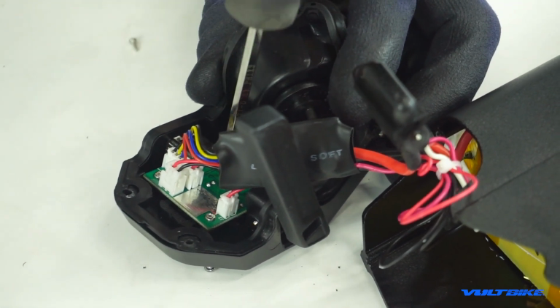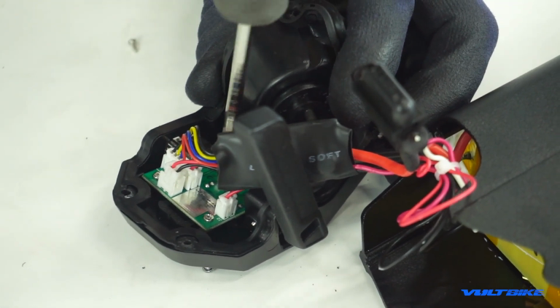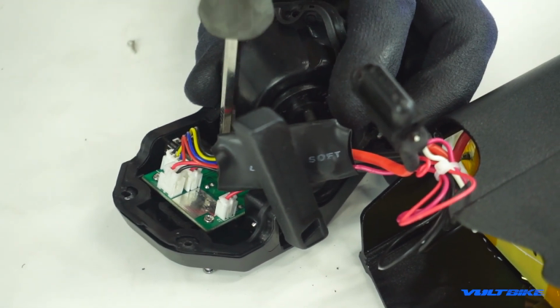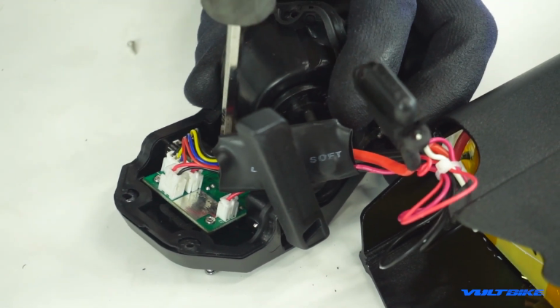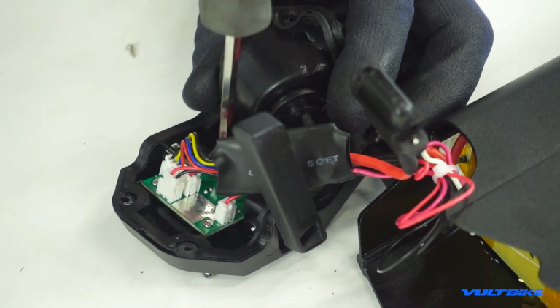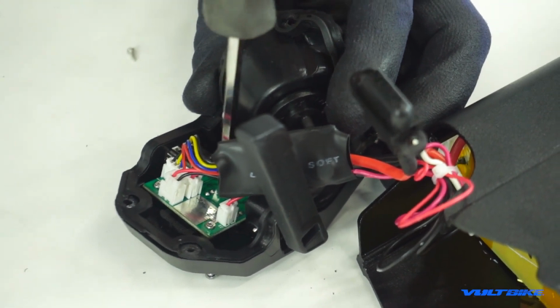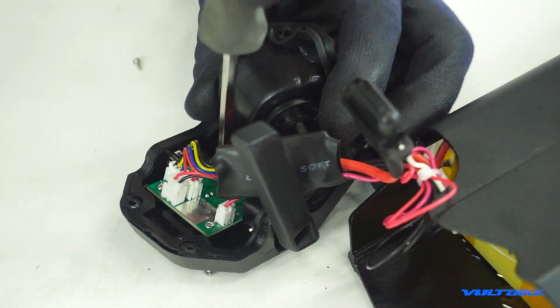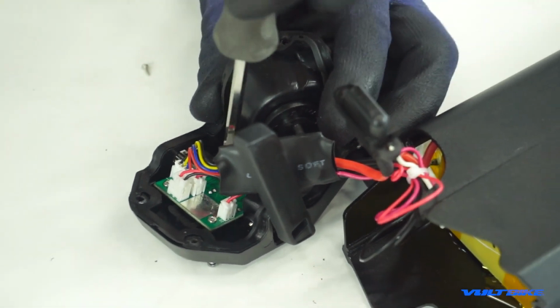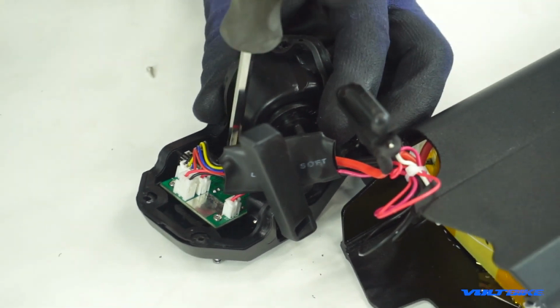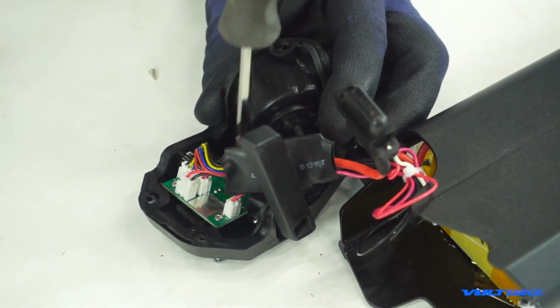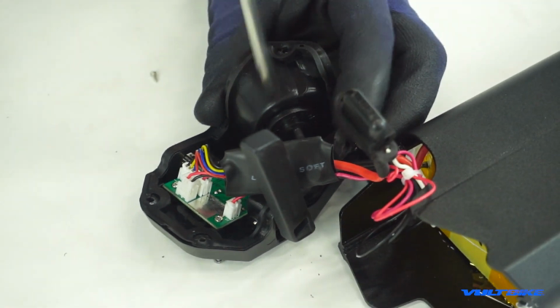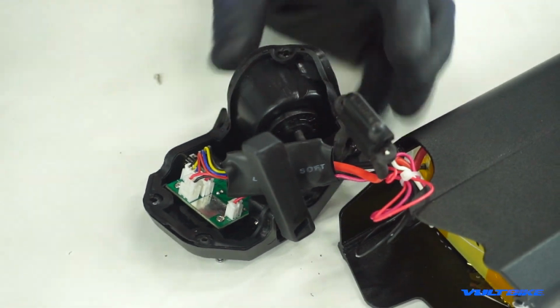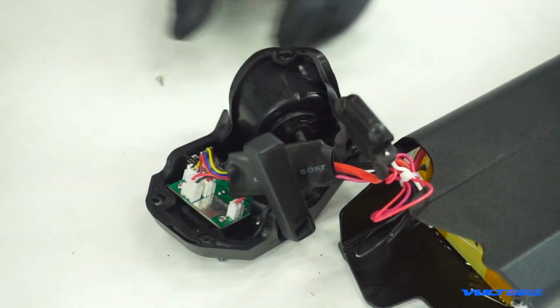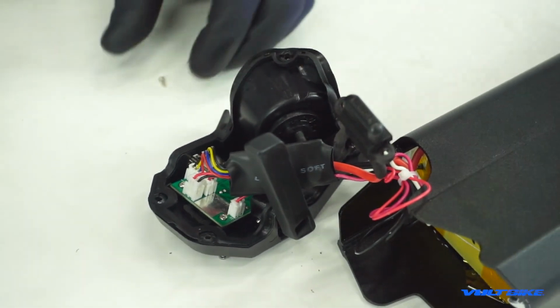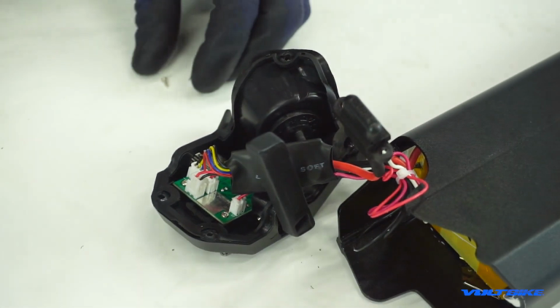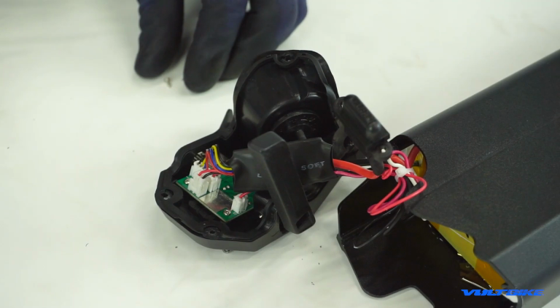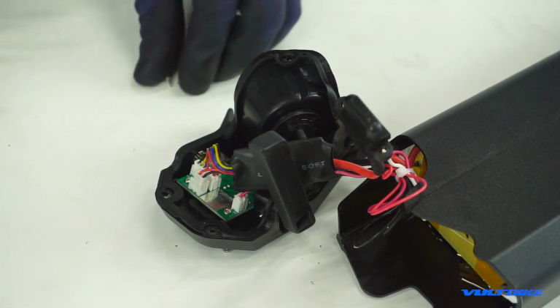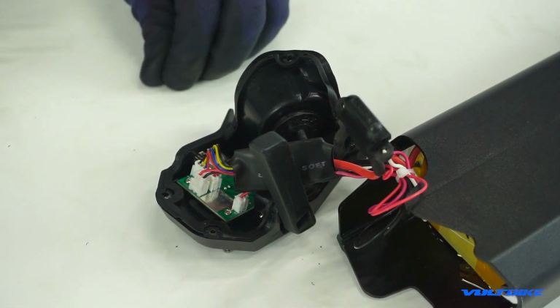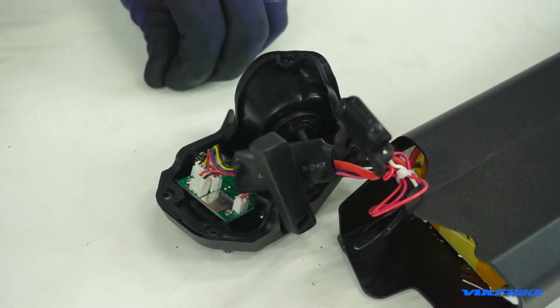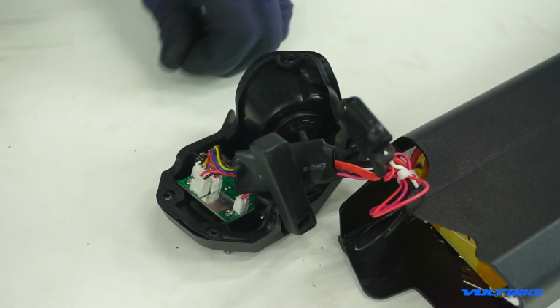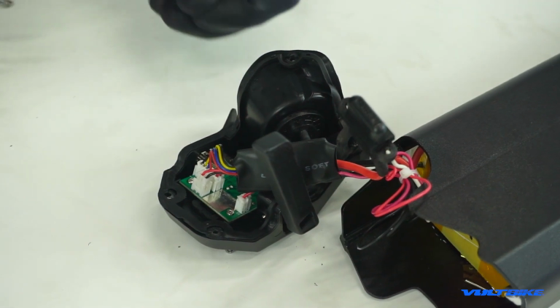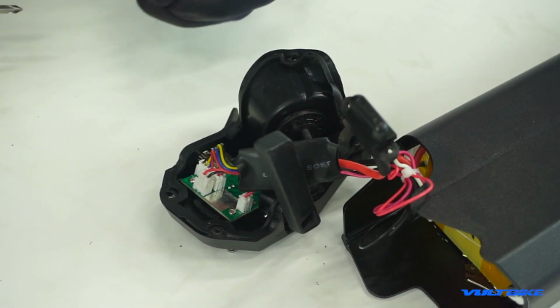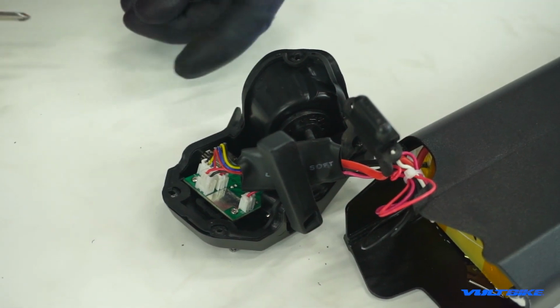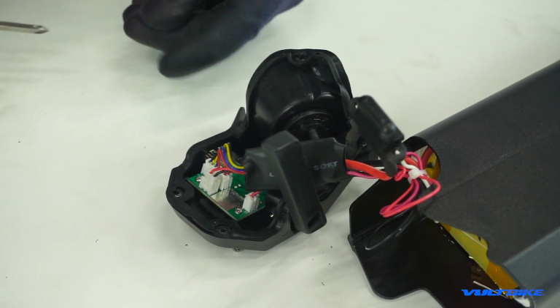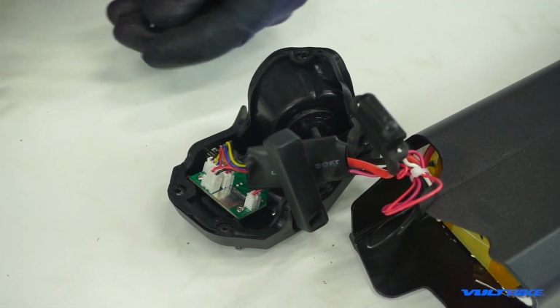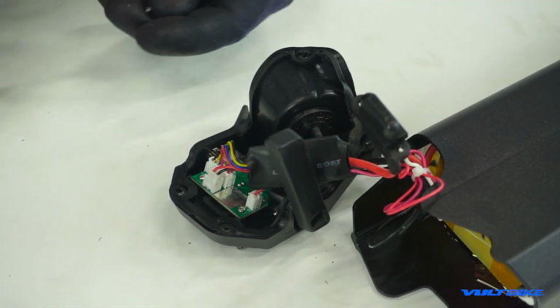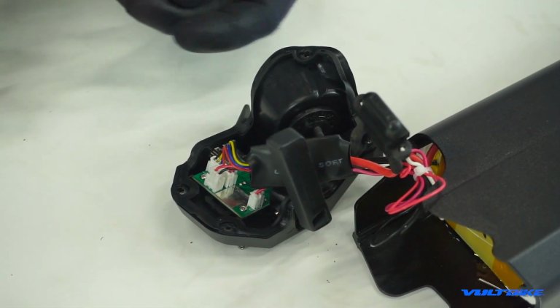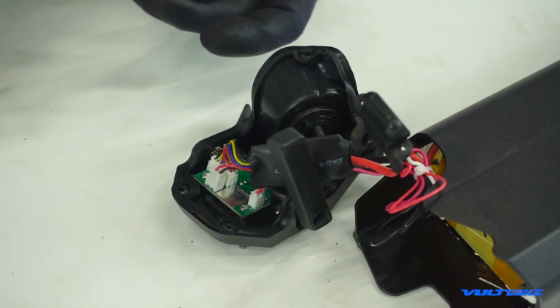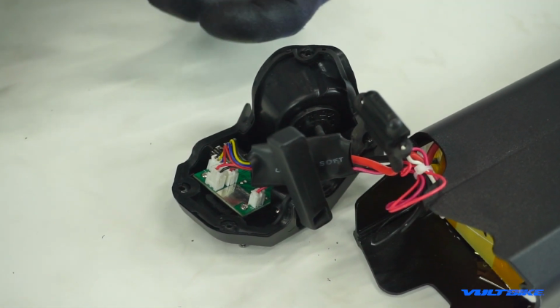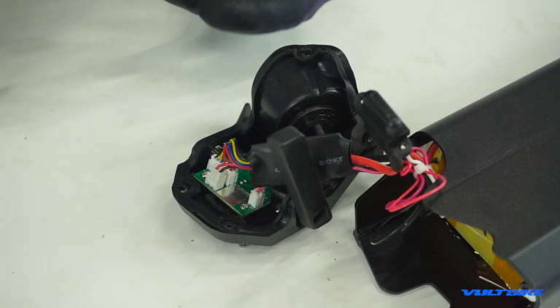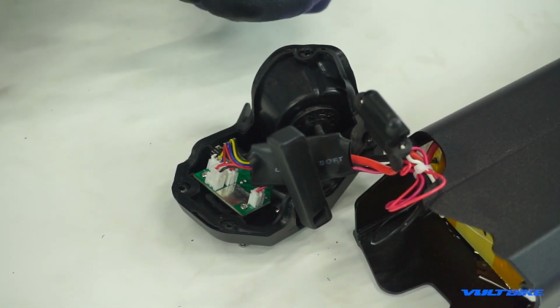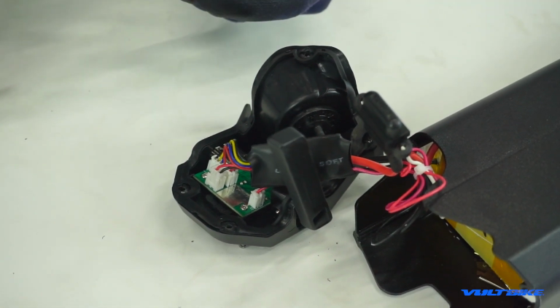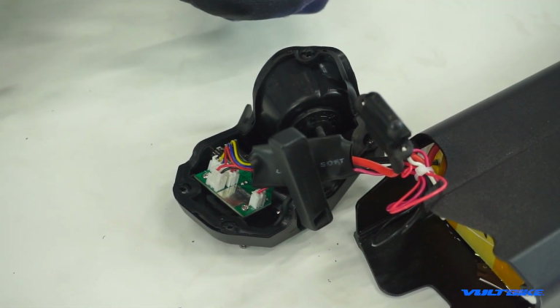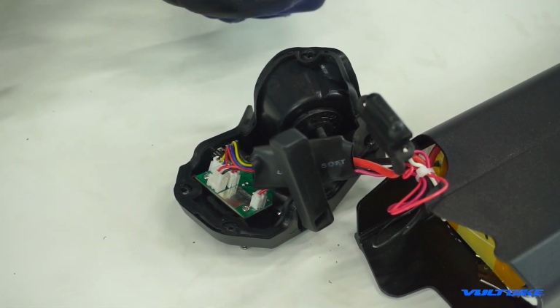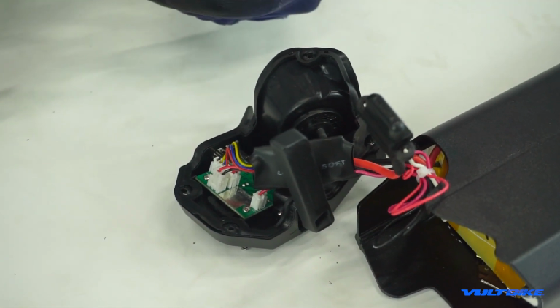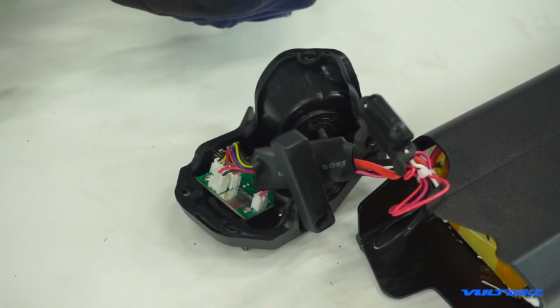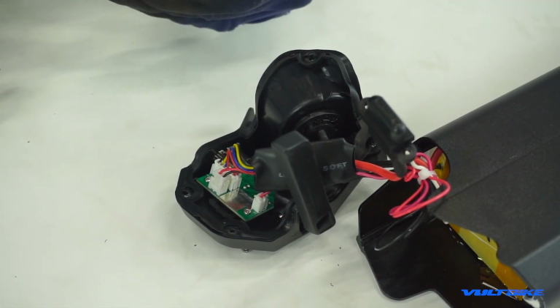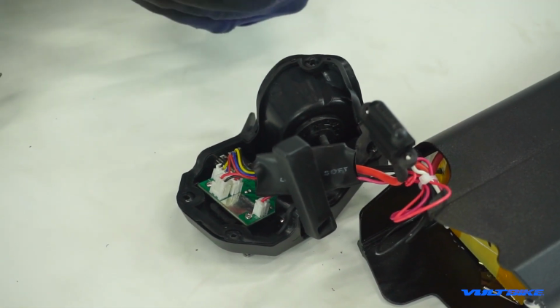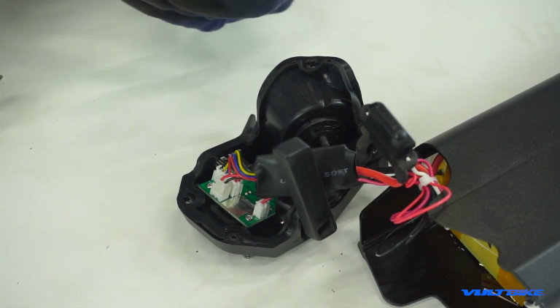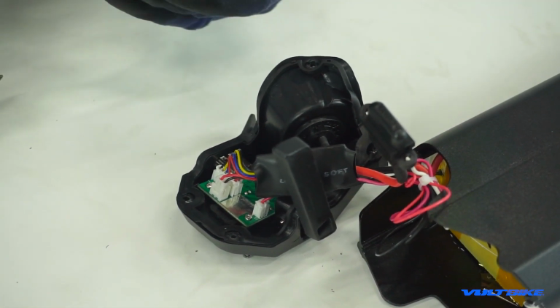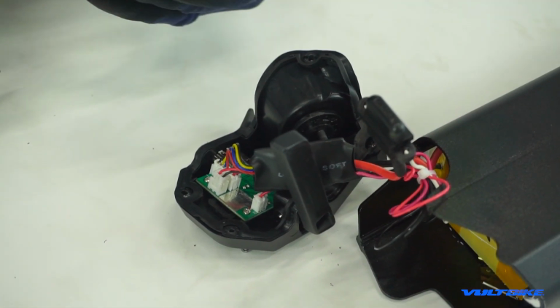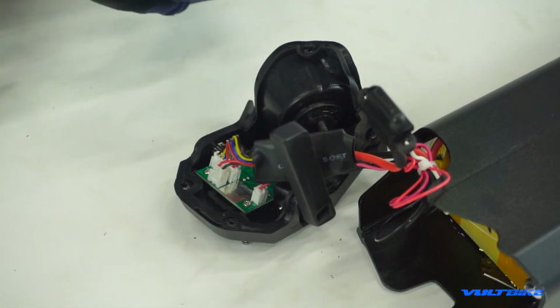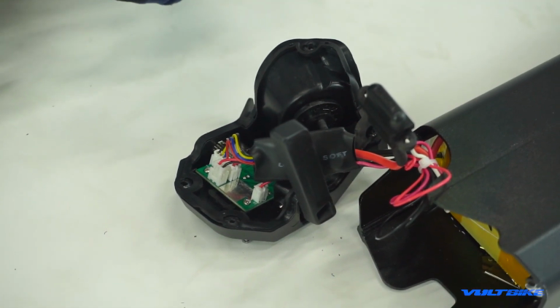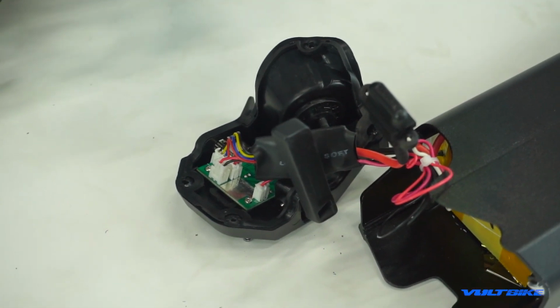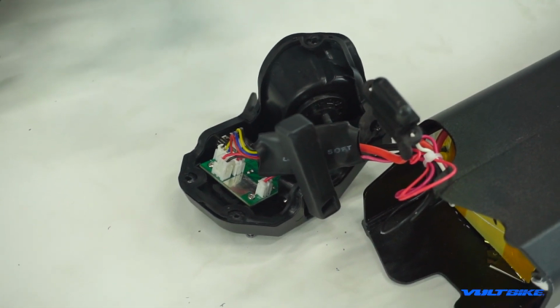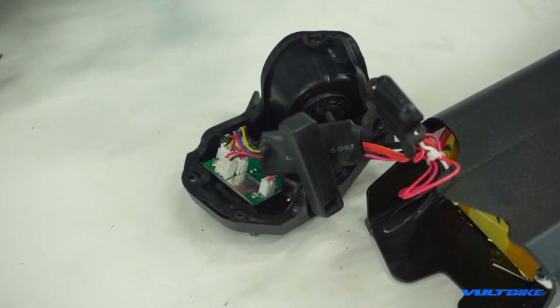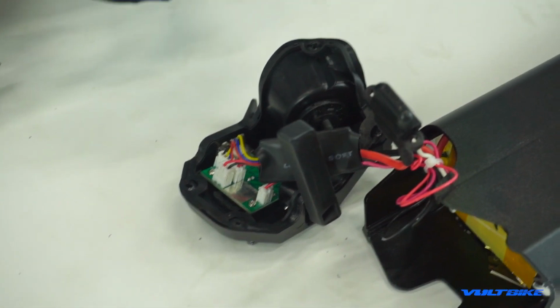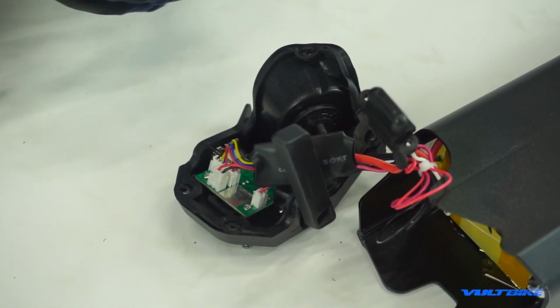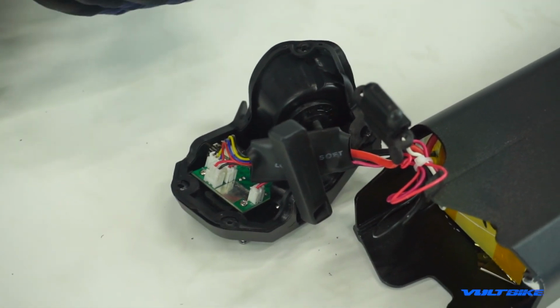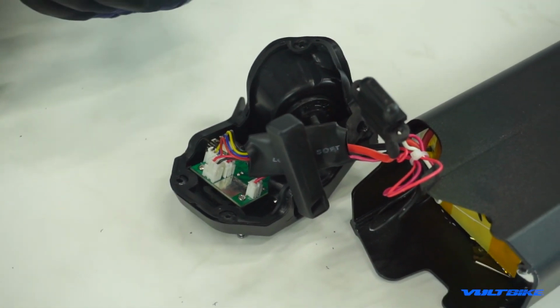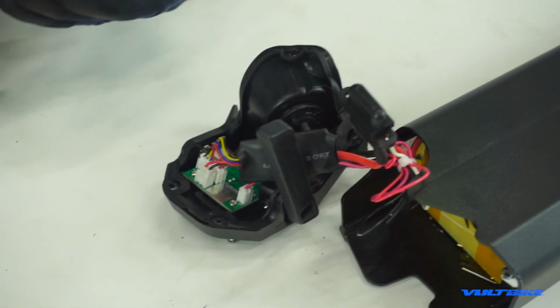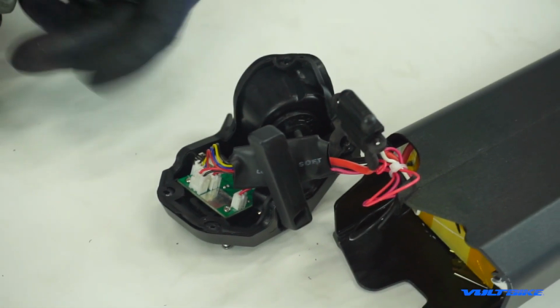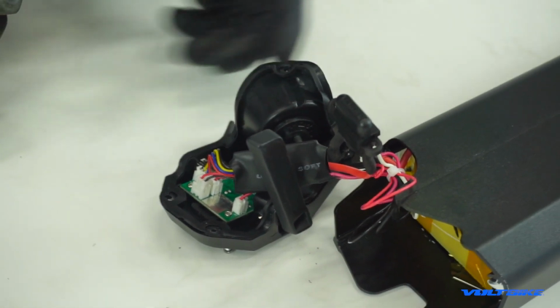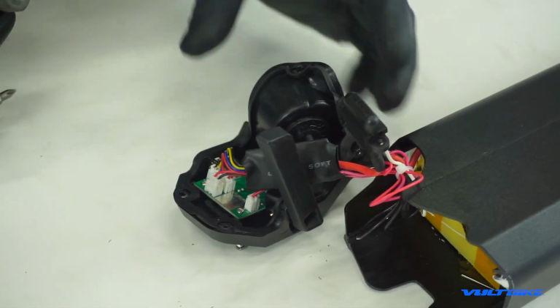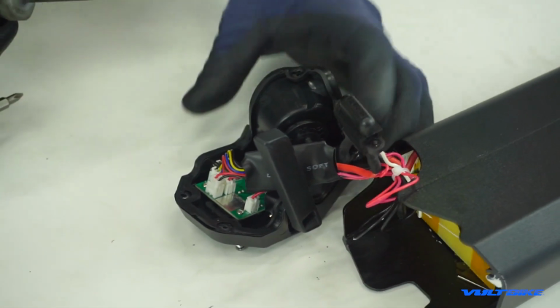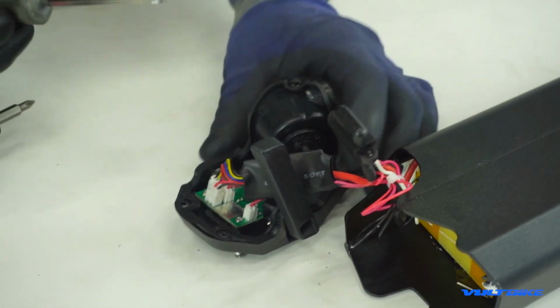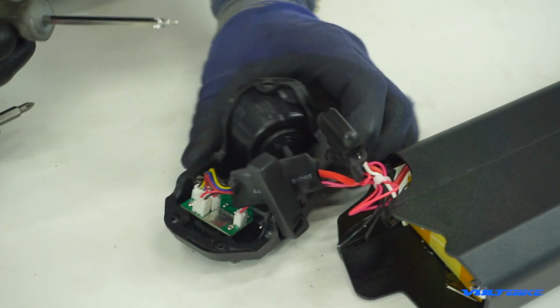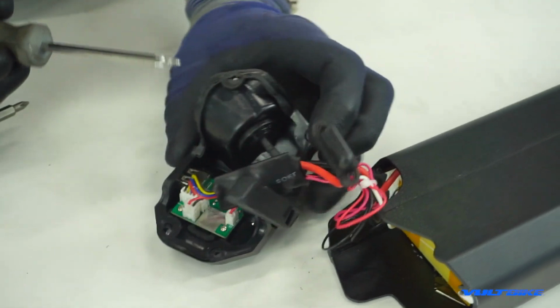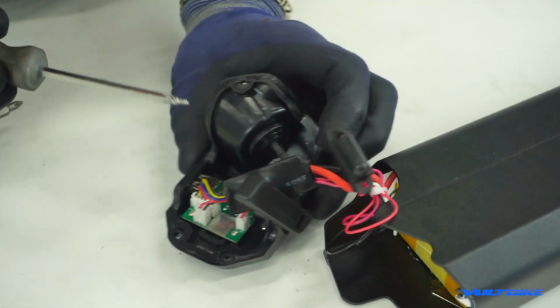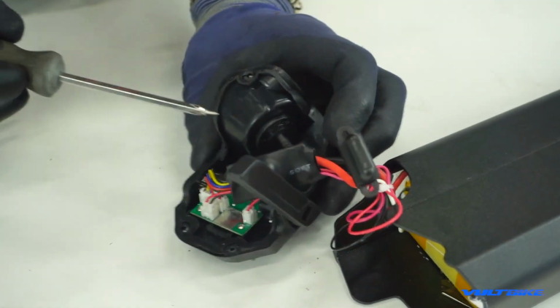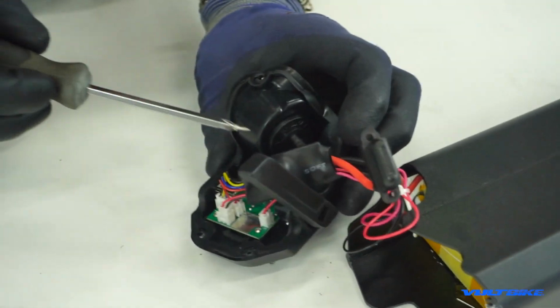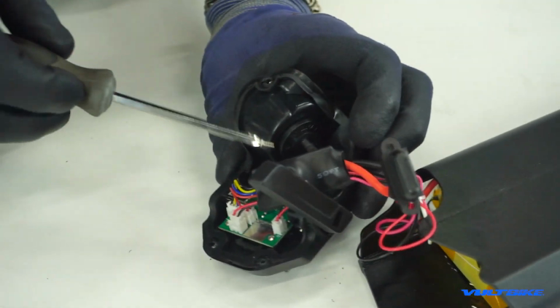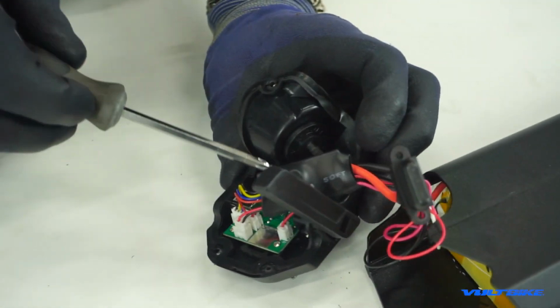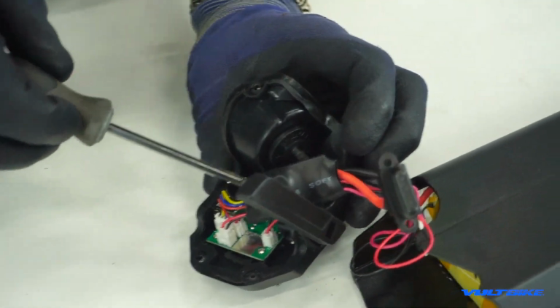You want it nice and snug — you don't want it vibrating itself loose — but you don't want to screw it so hard that you split apart the panel either. Just take your time.